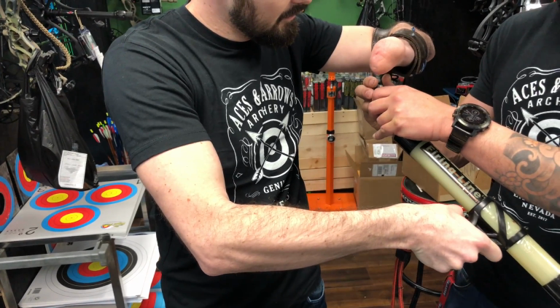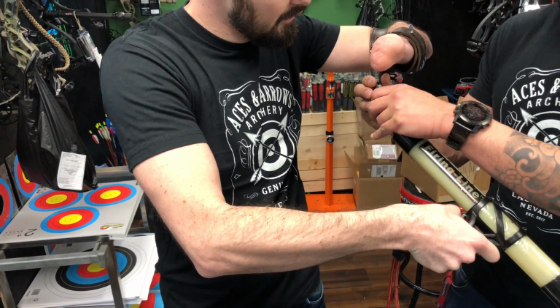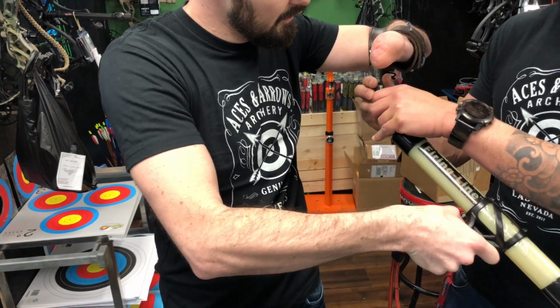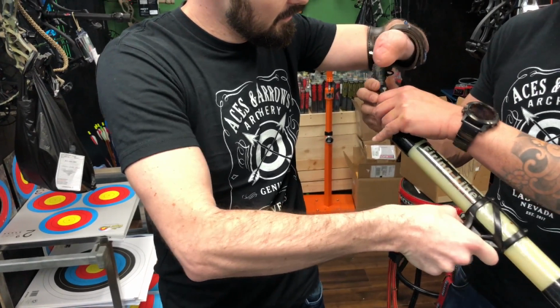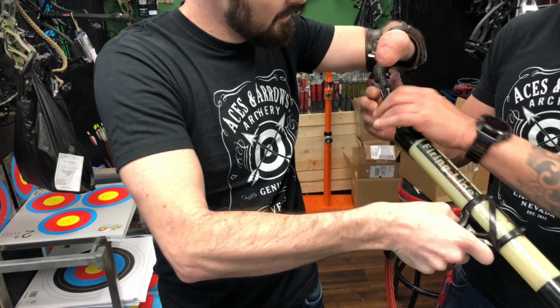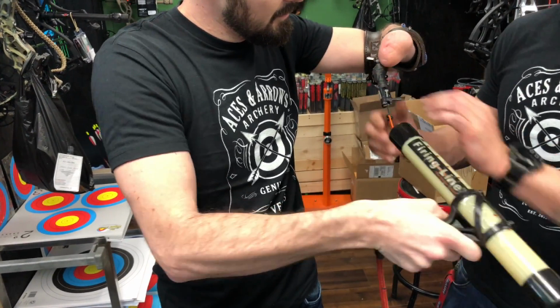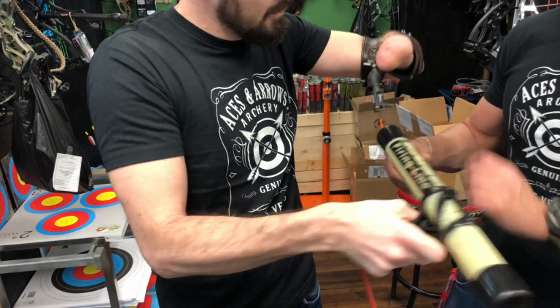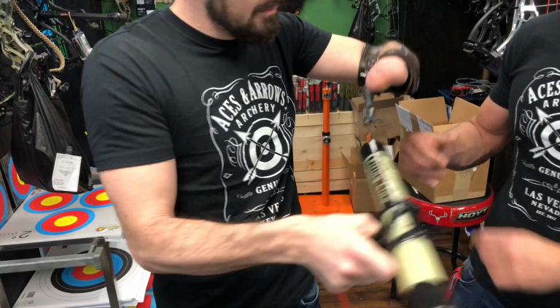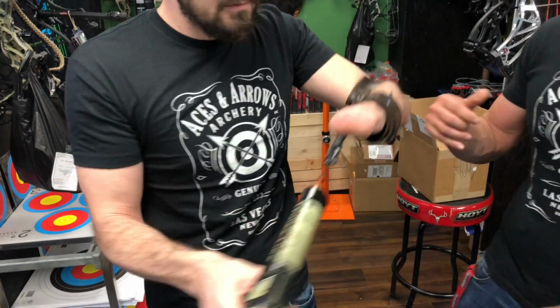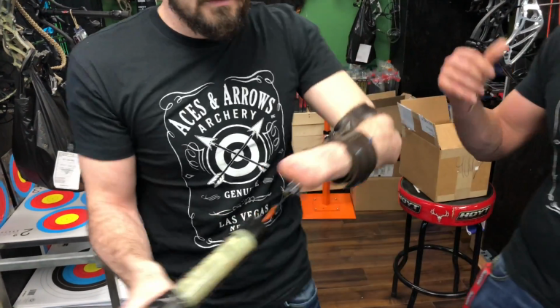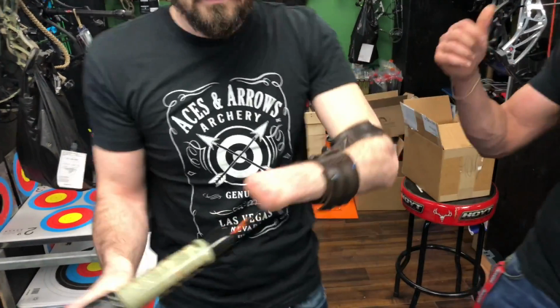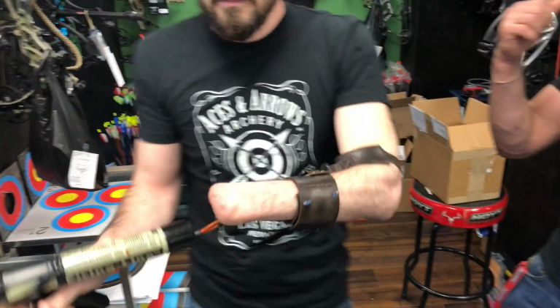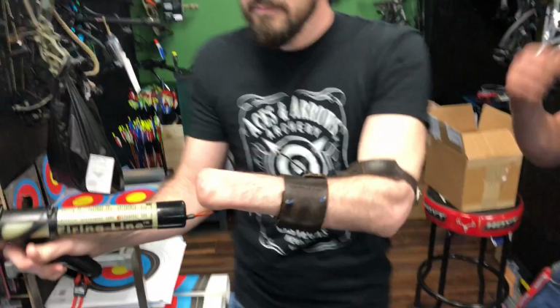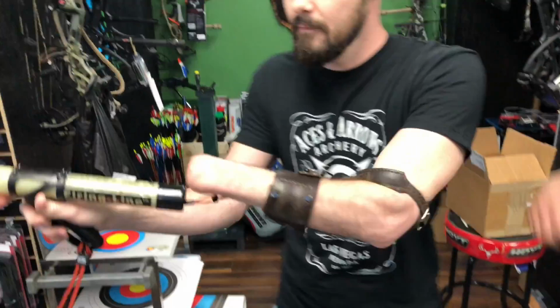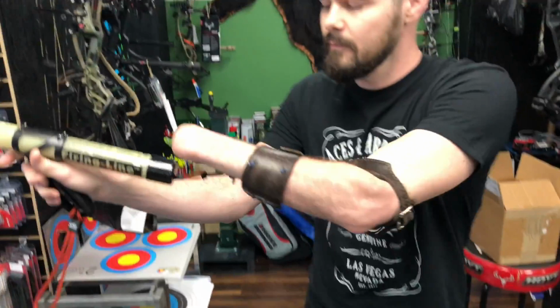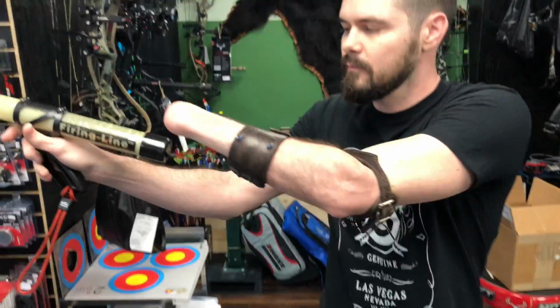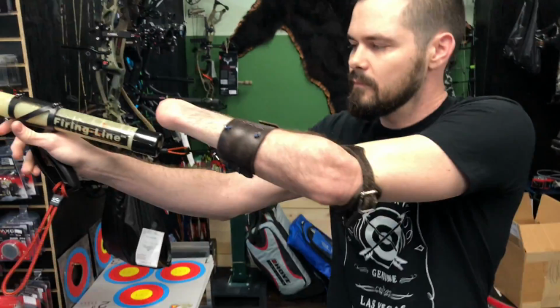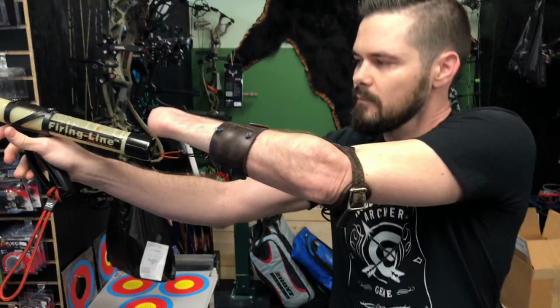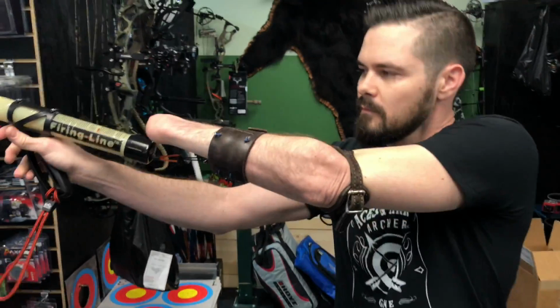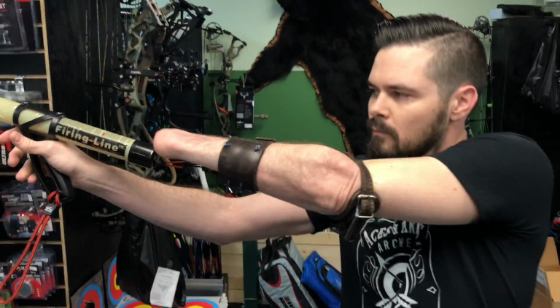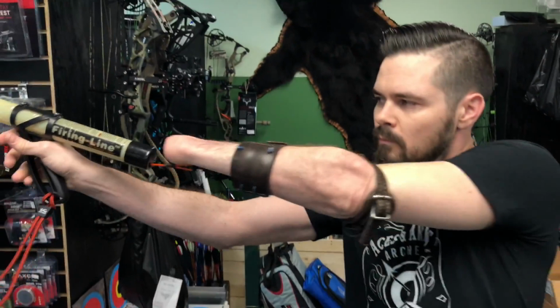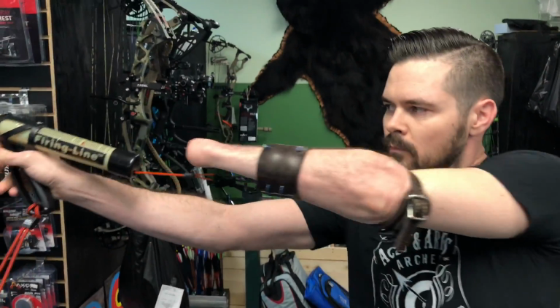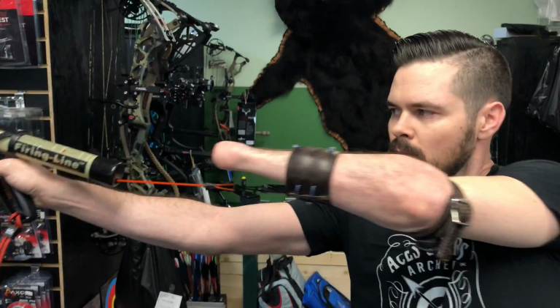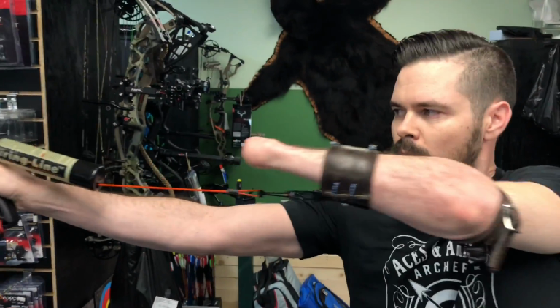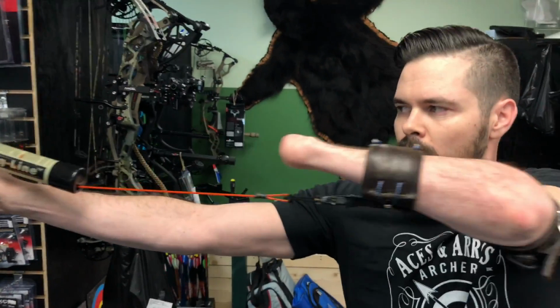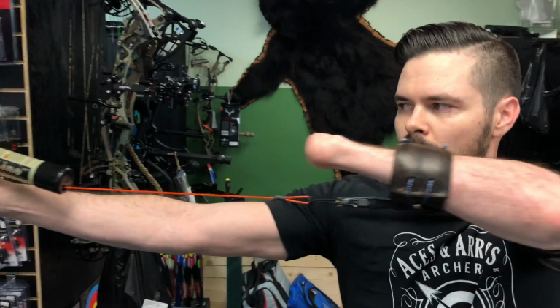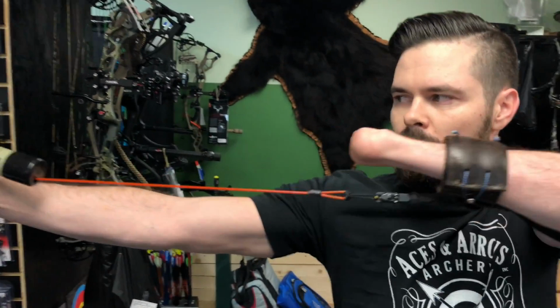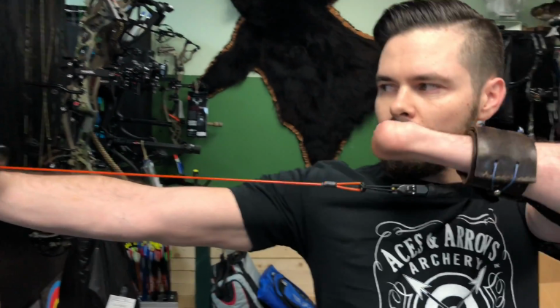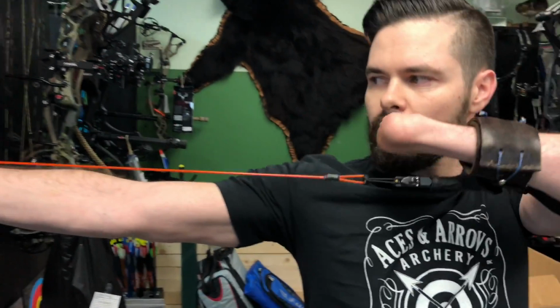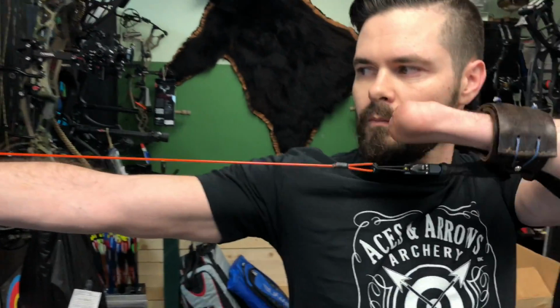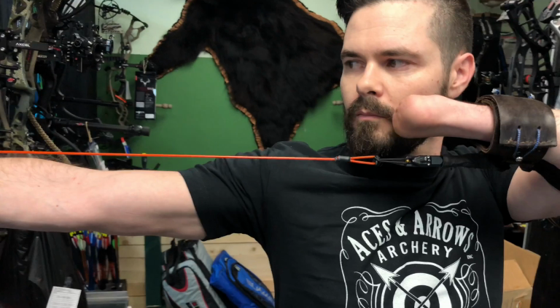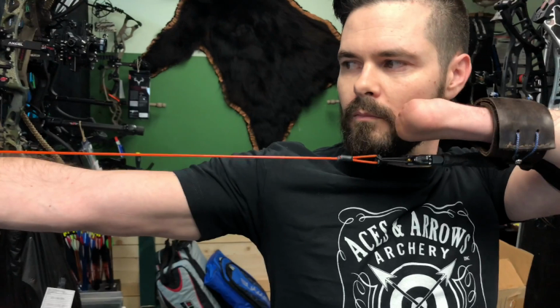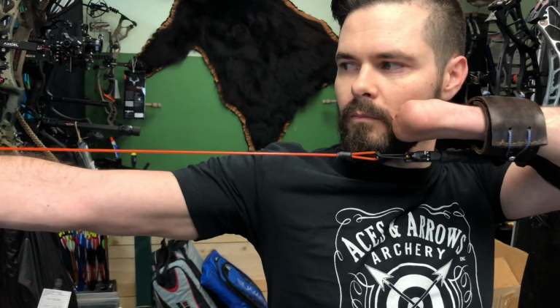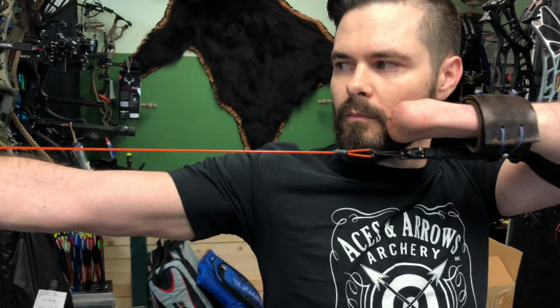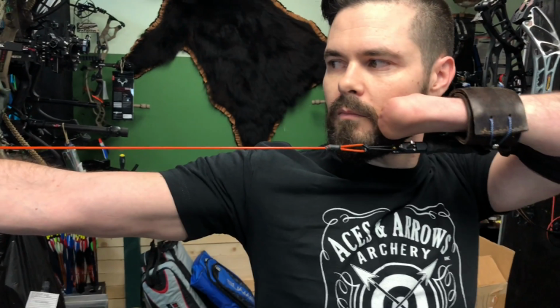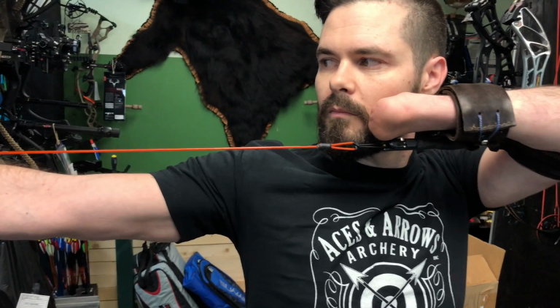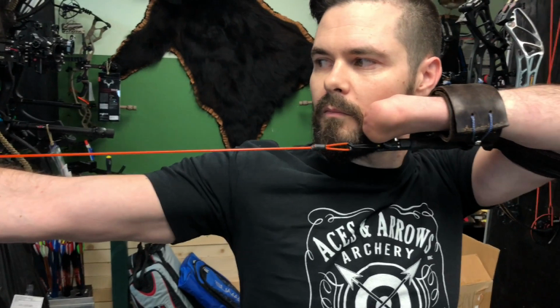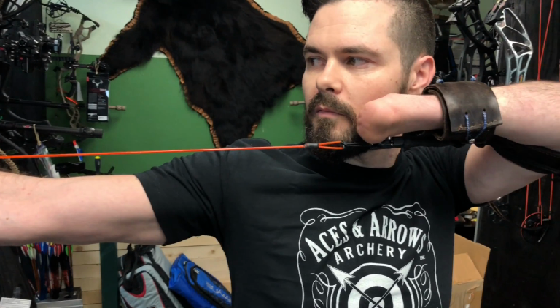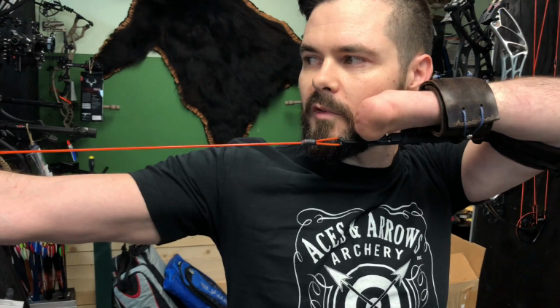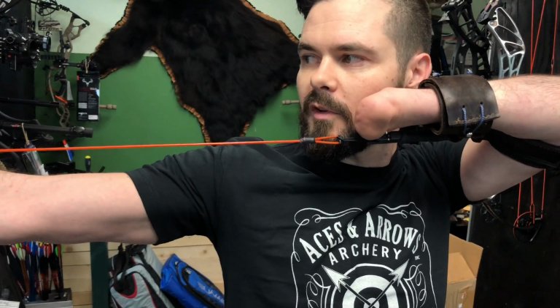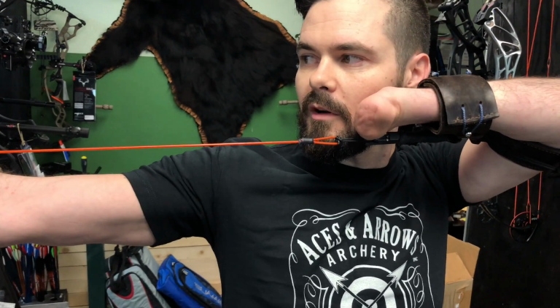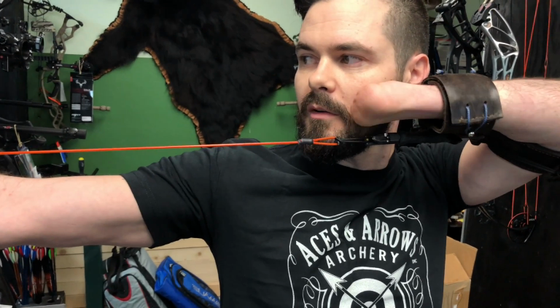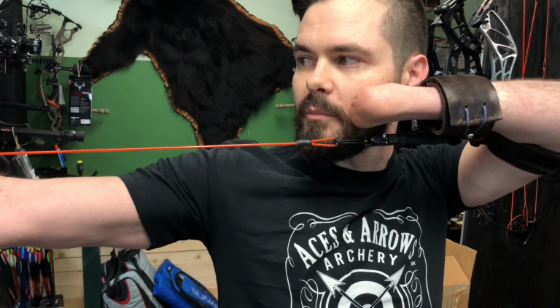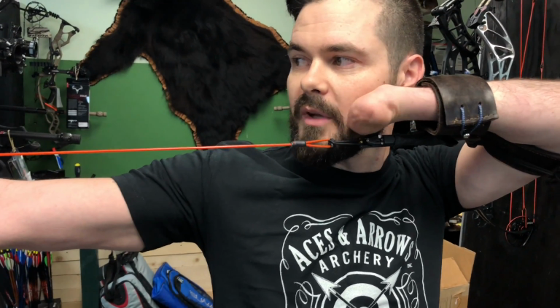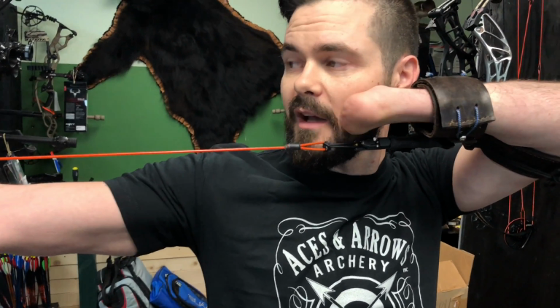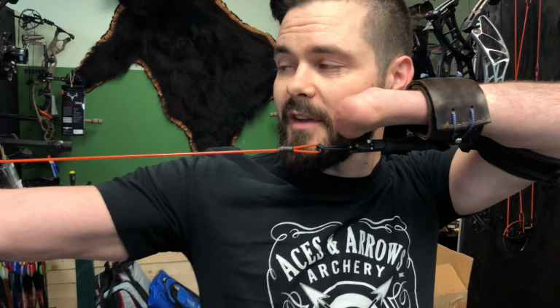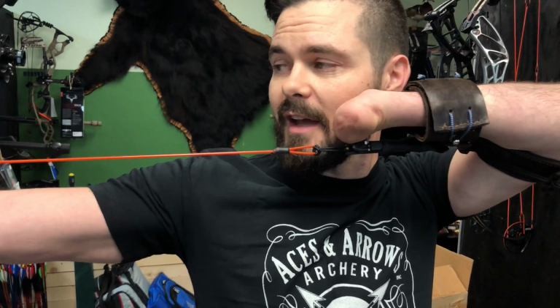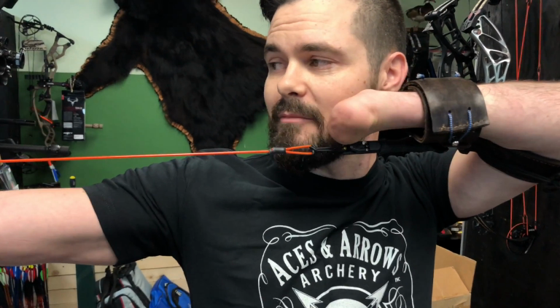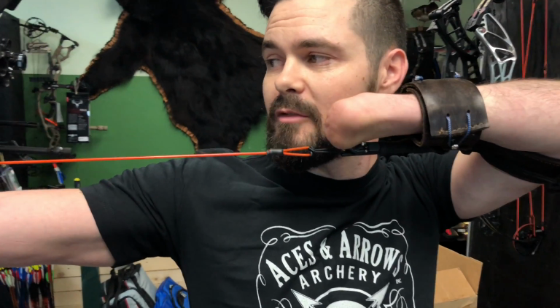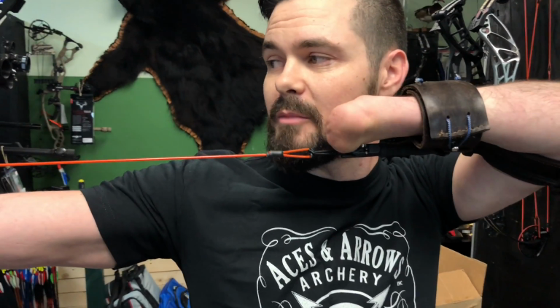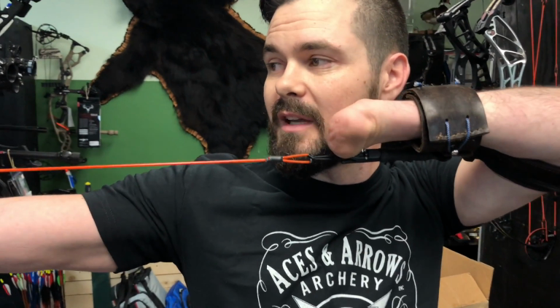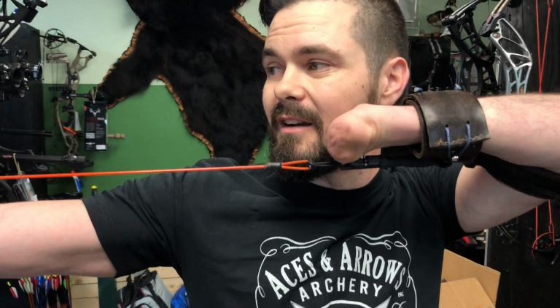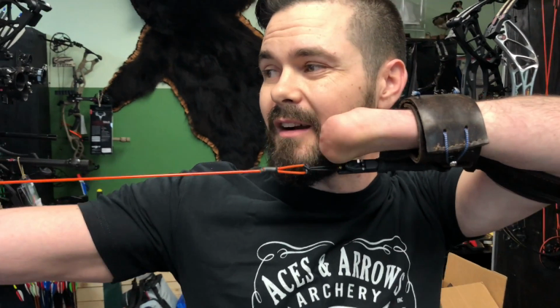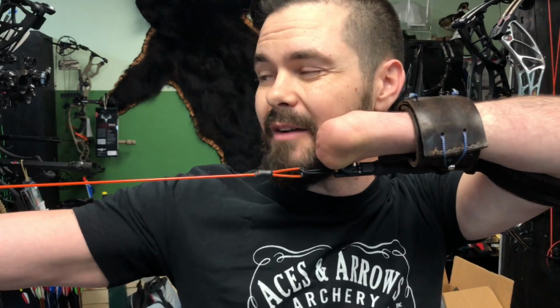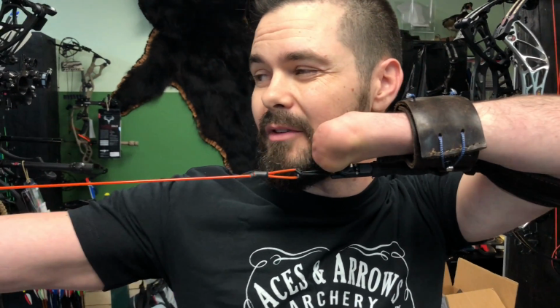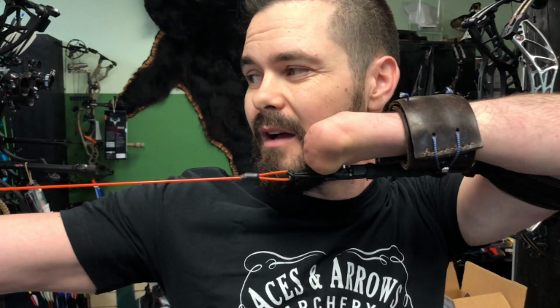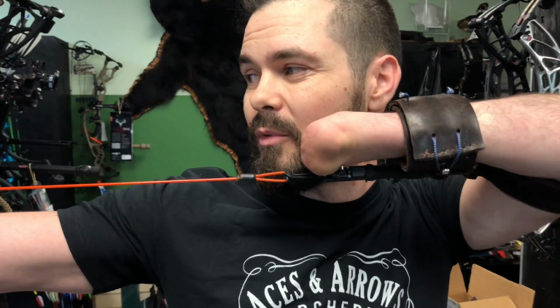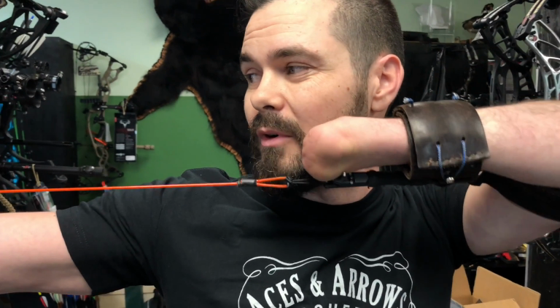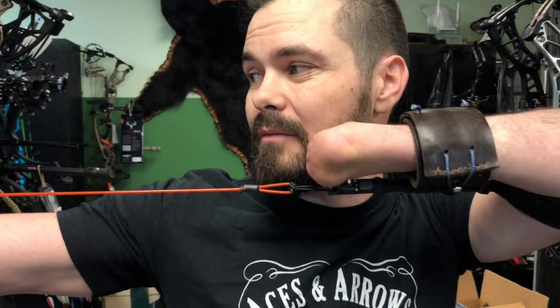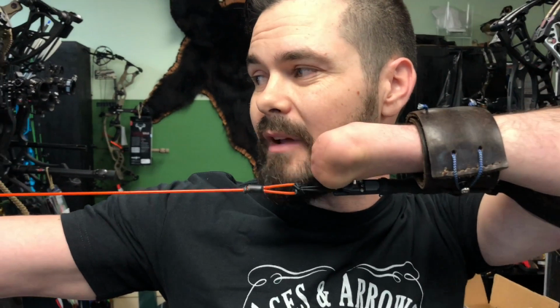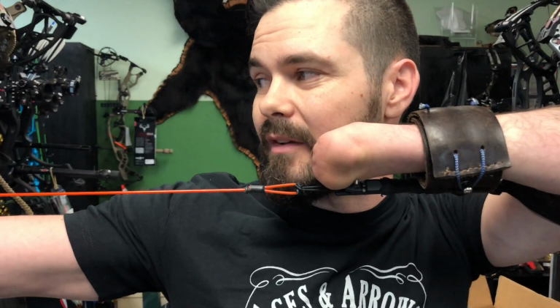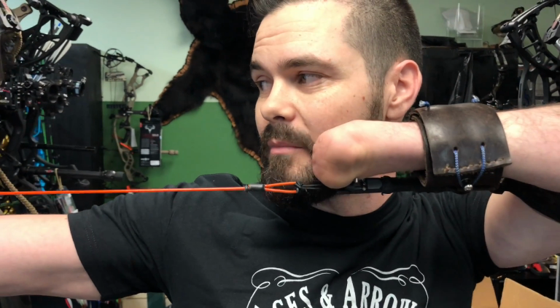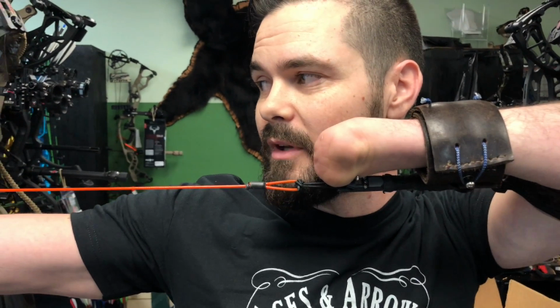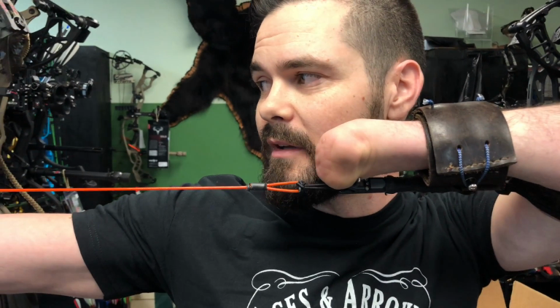A normal D-loop is a little easier for him to loop in there and shoot. Because I have movement here, I have a lot more flexibility.